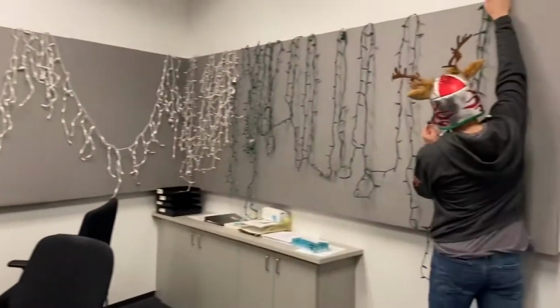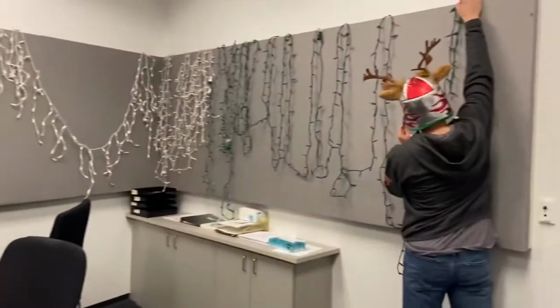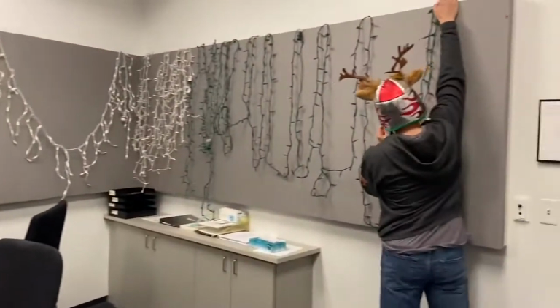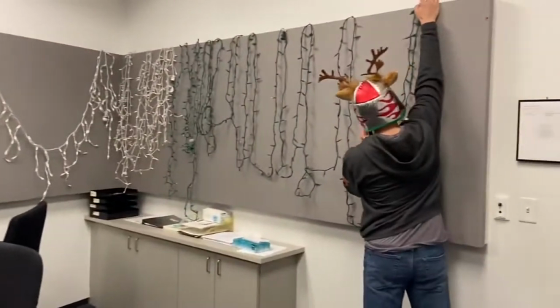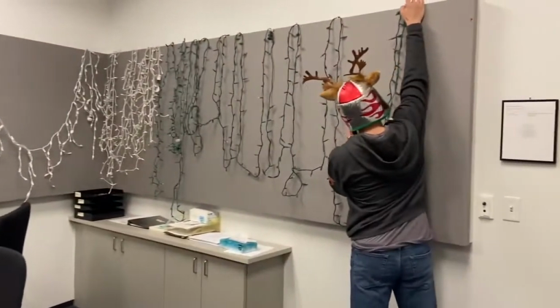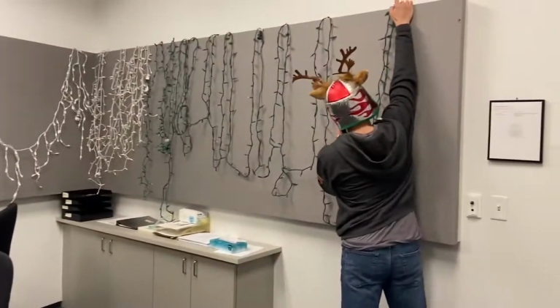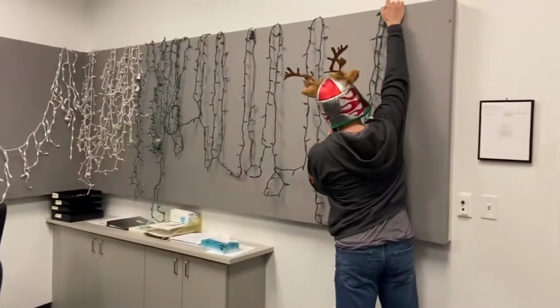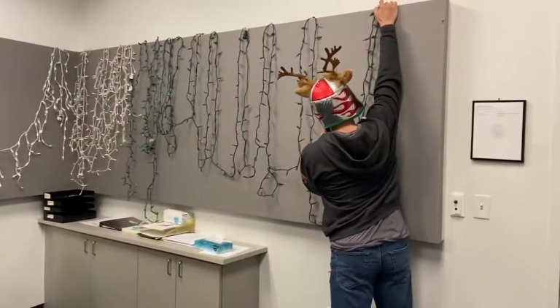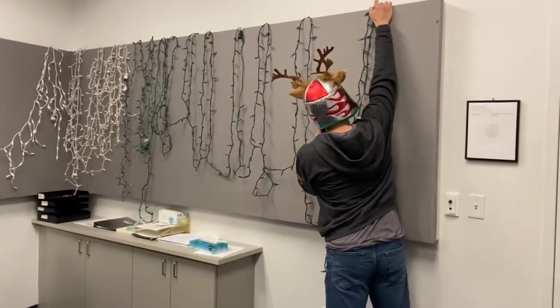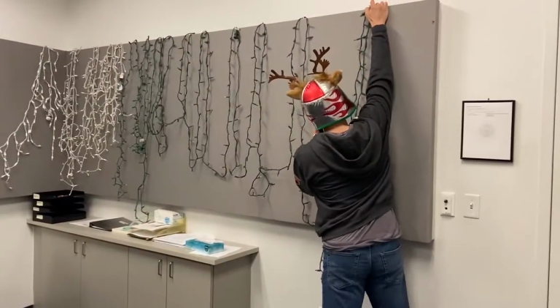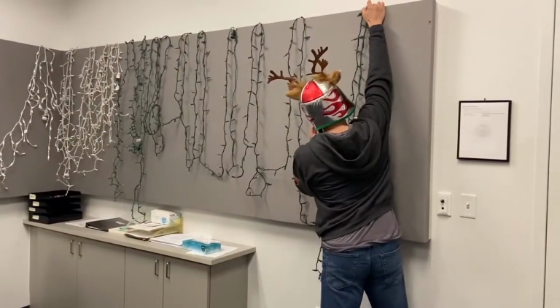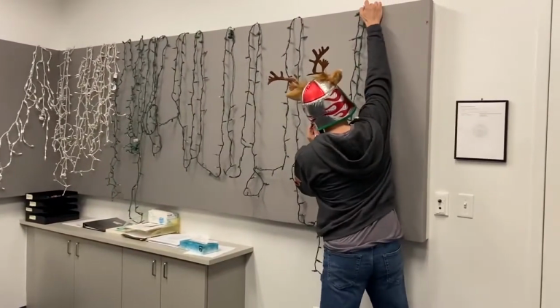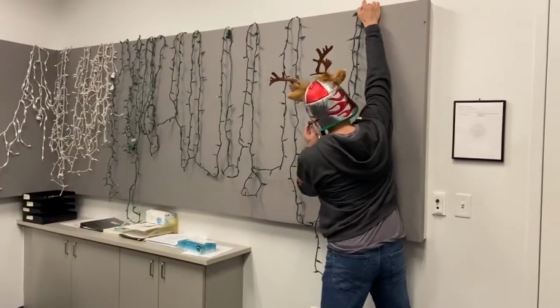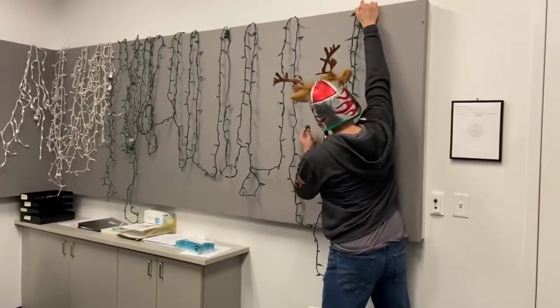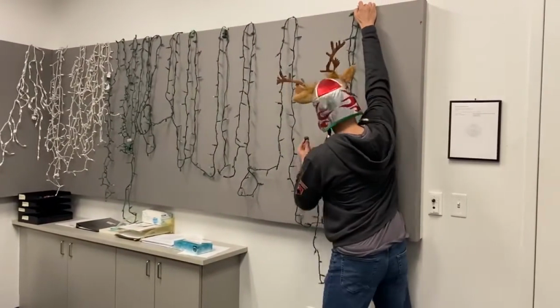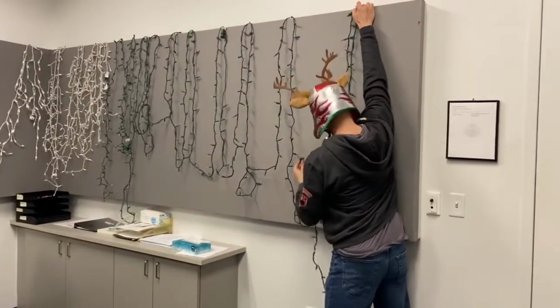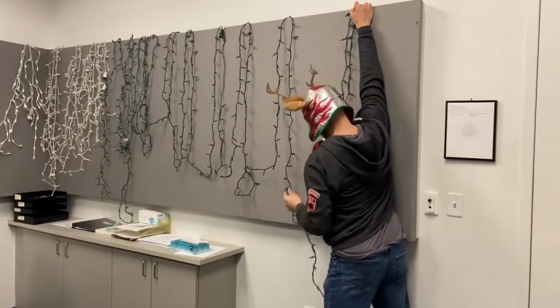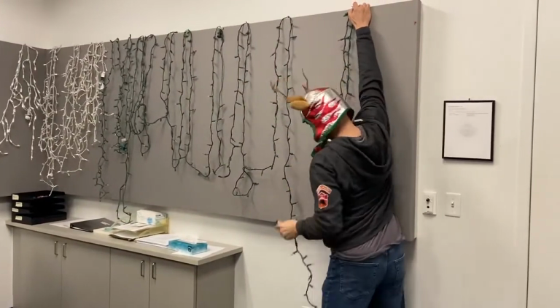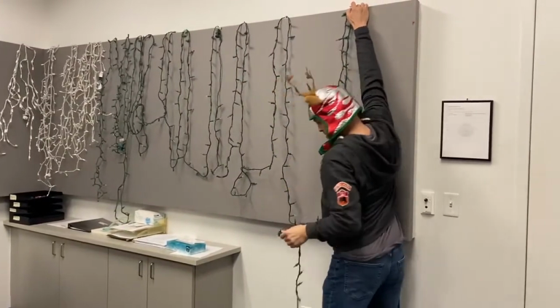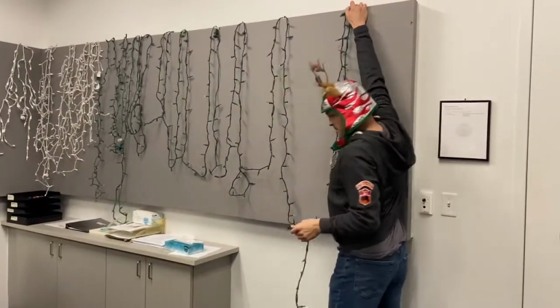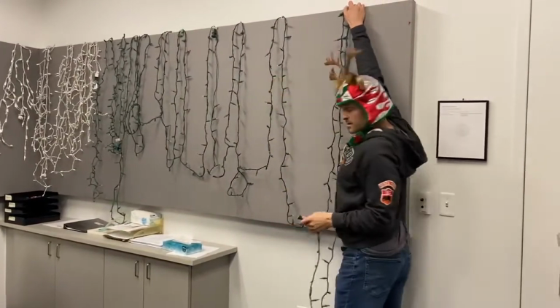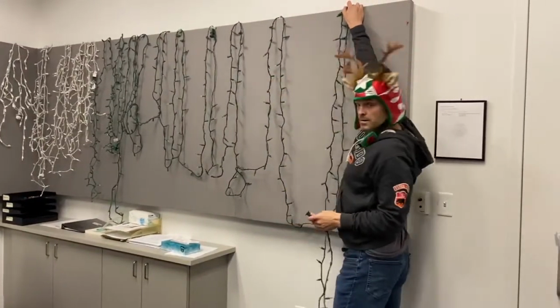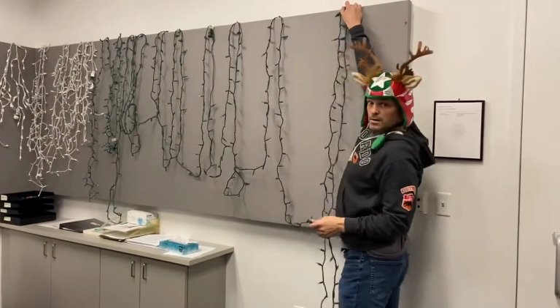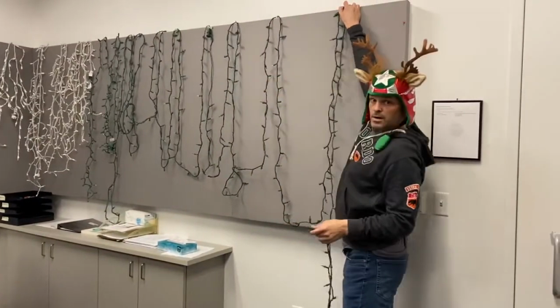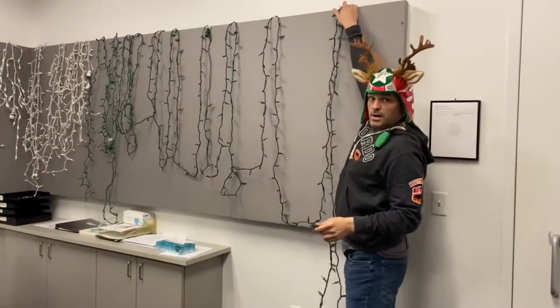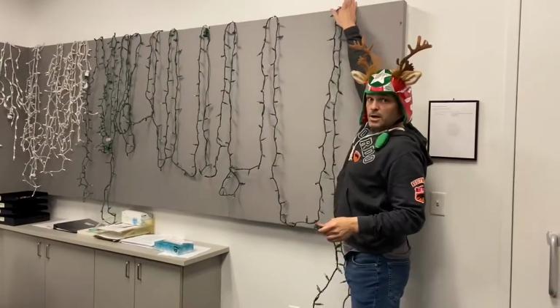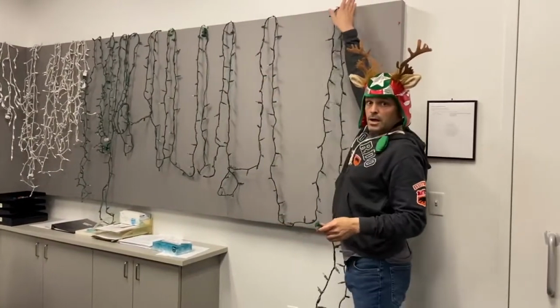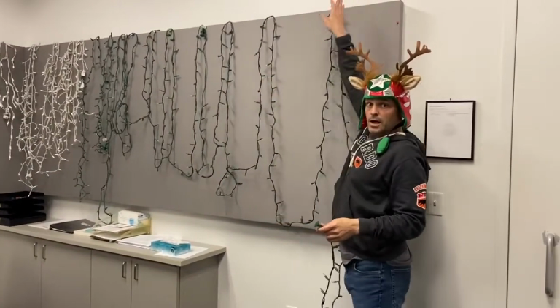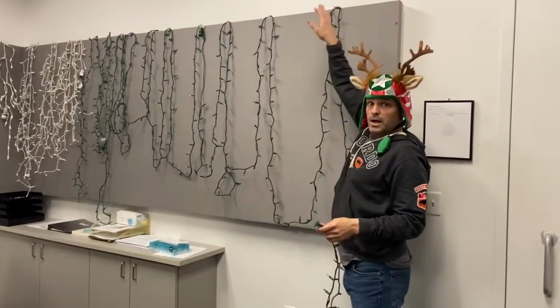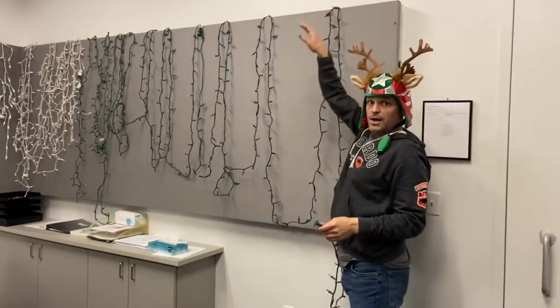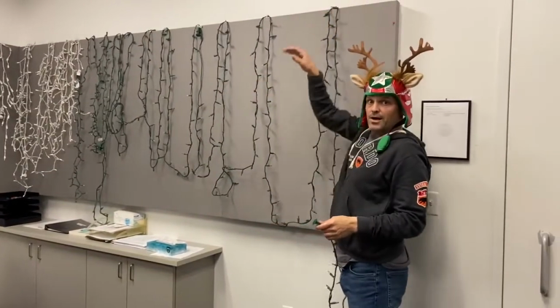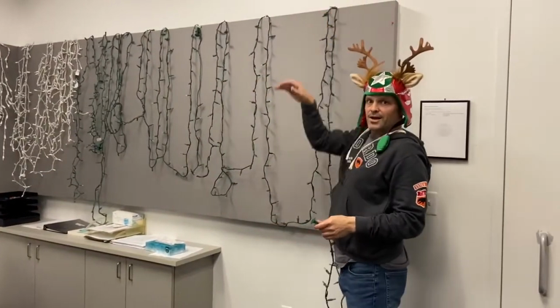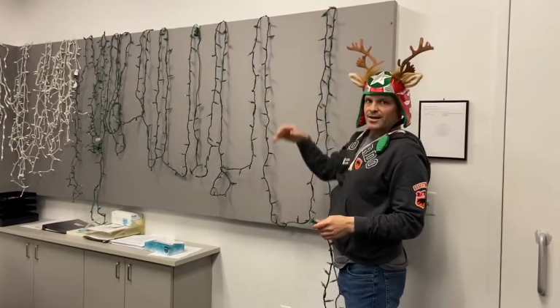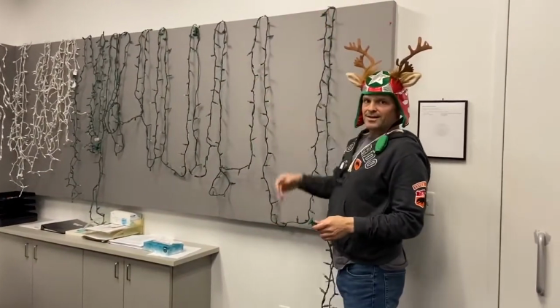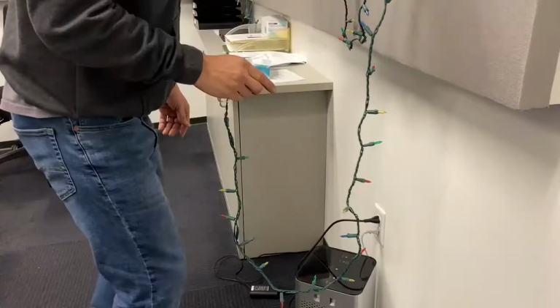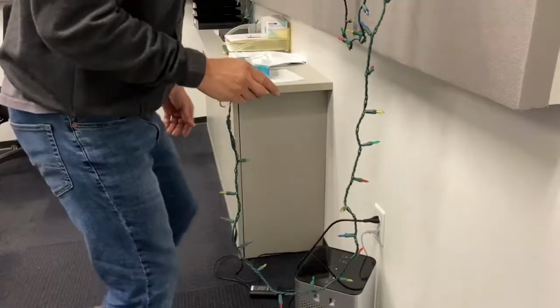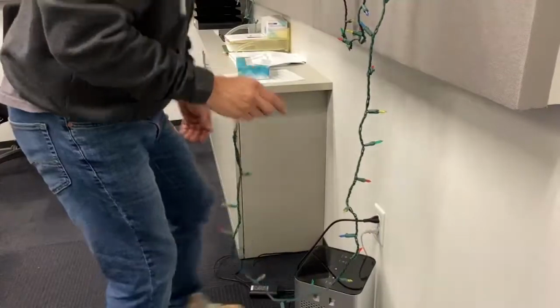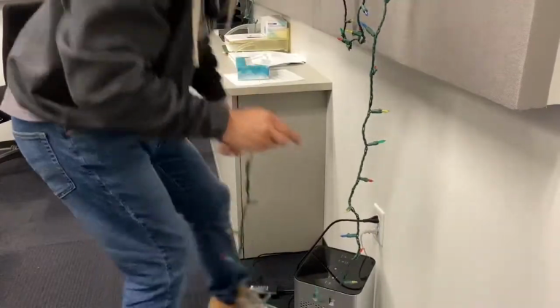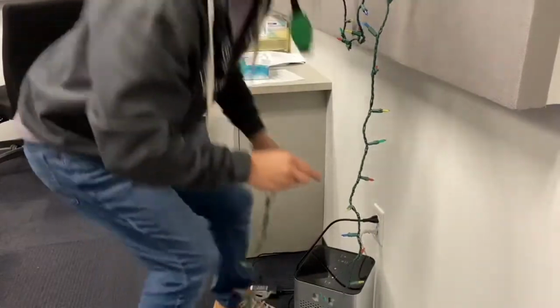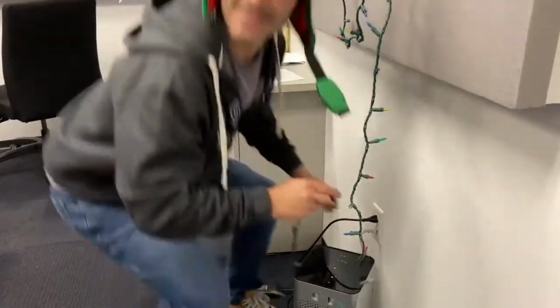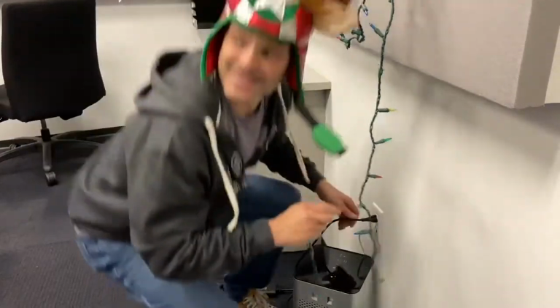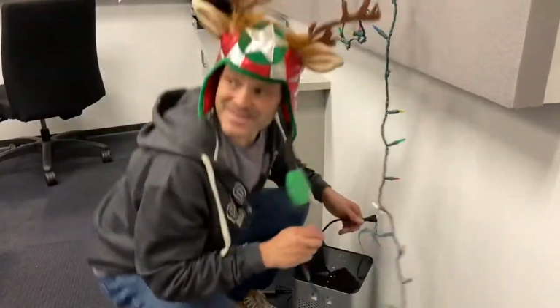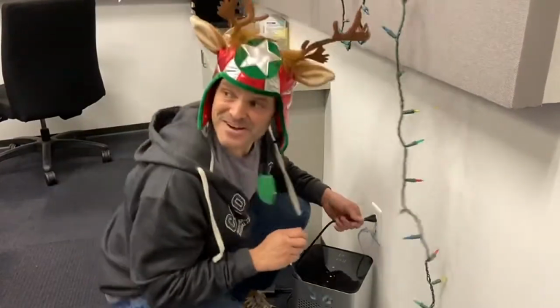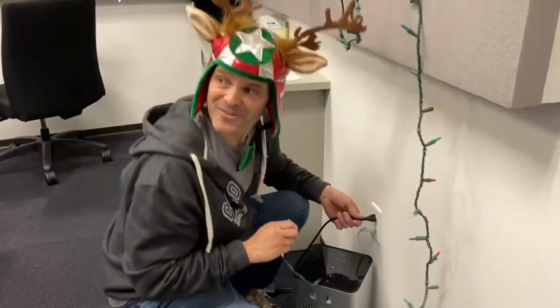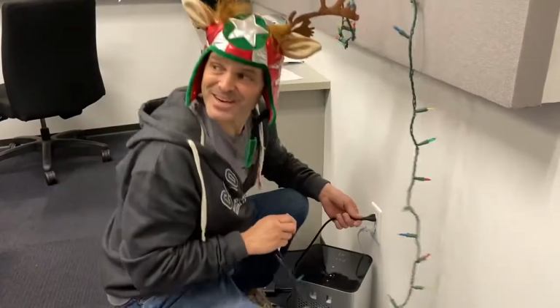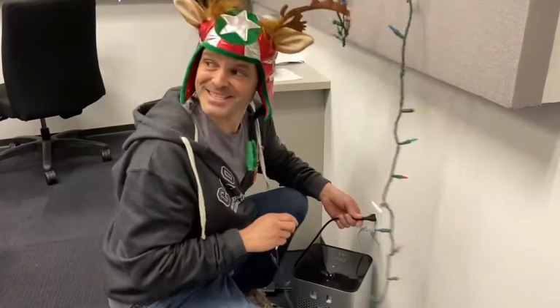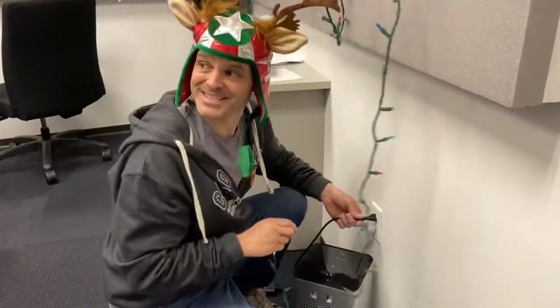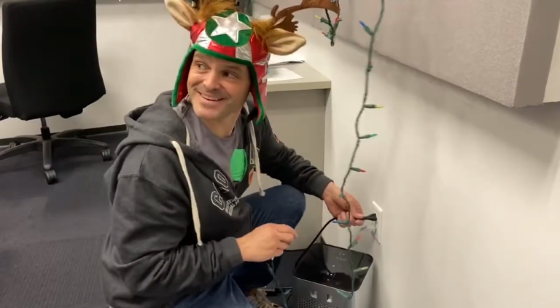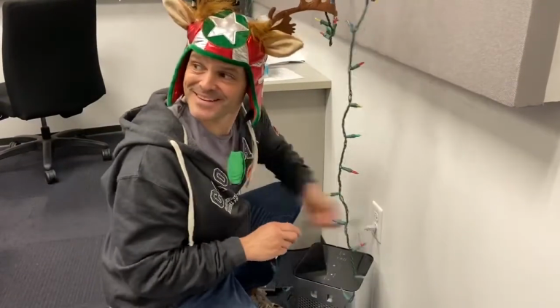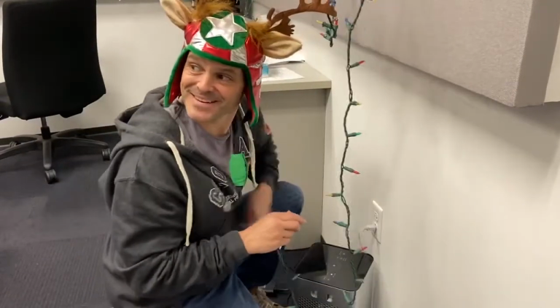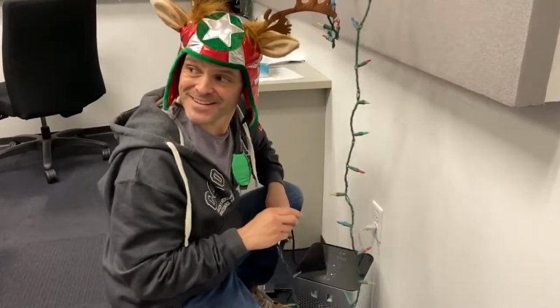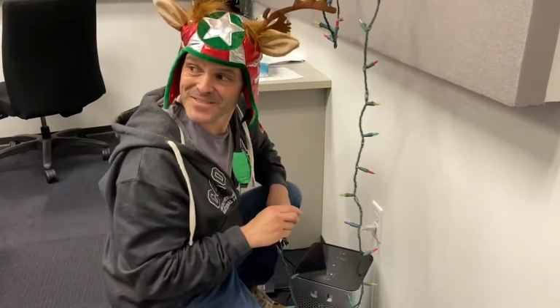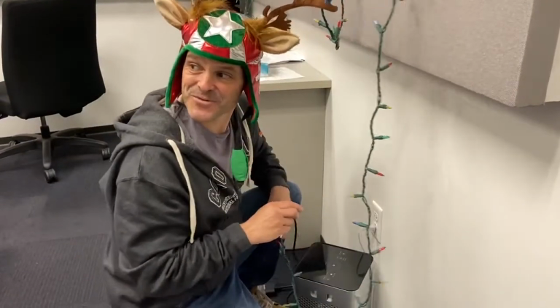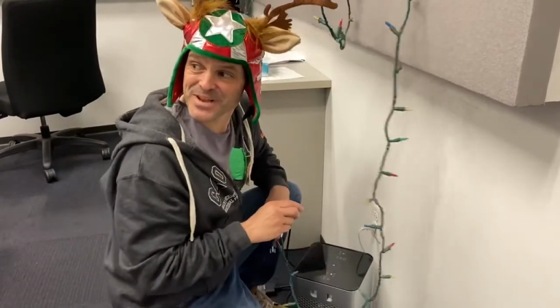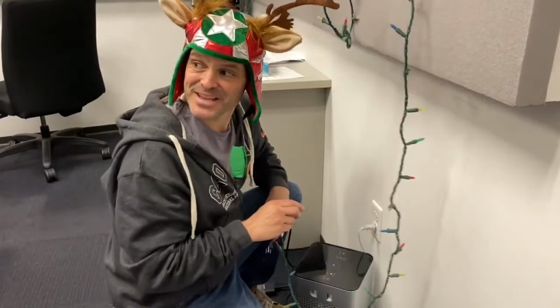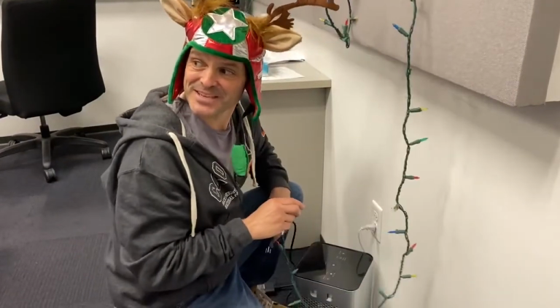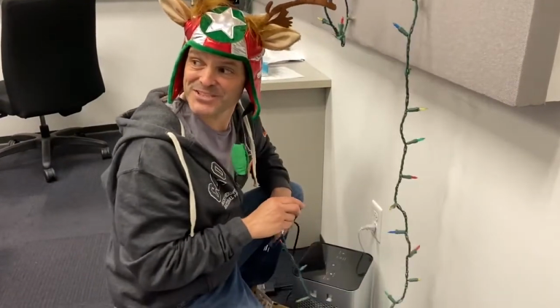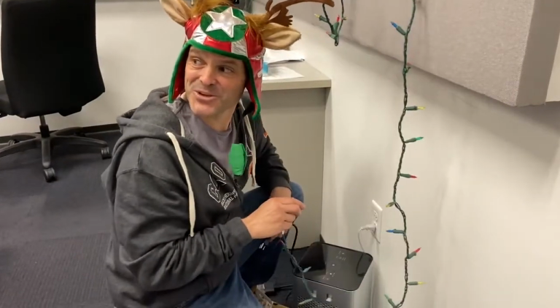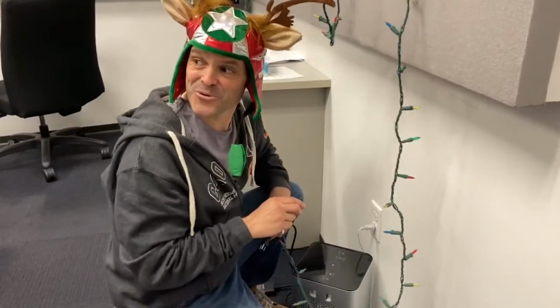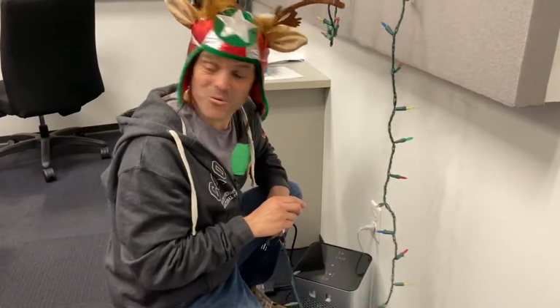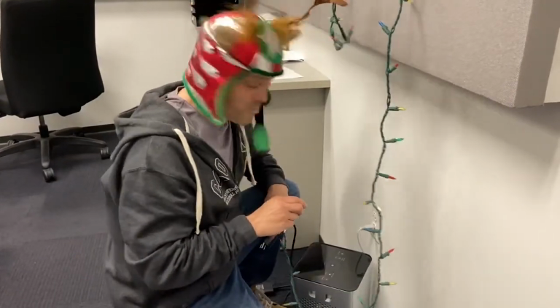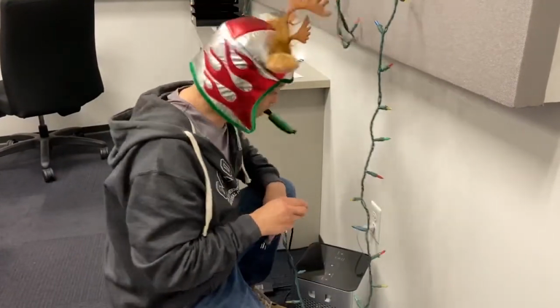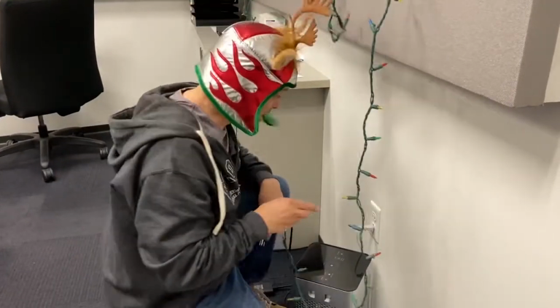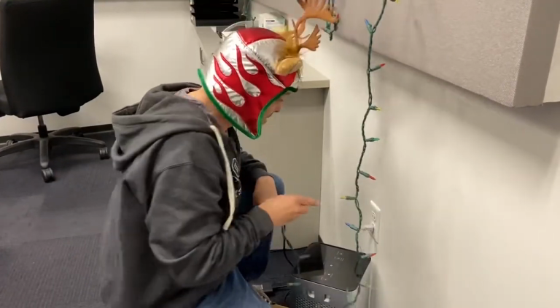Dude, I'm starting to think this is a really bad idea. No, it isn't. Three, two, one.